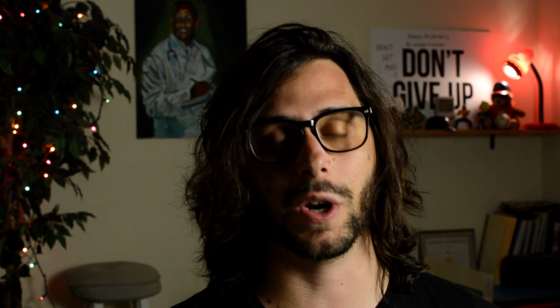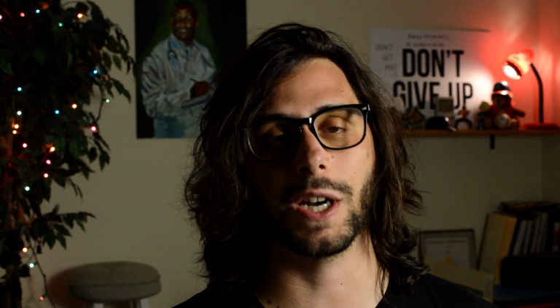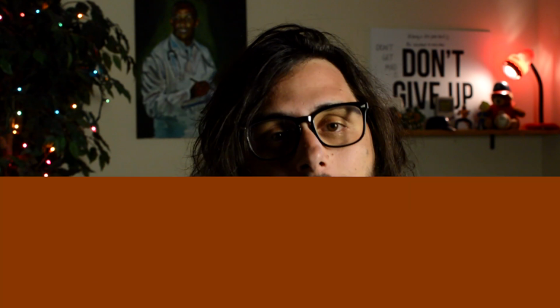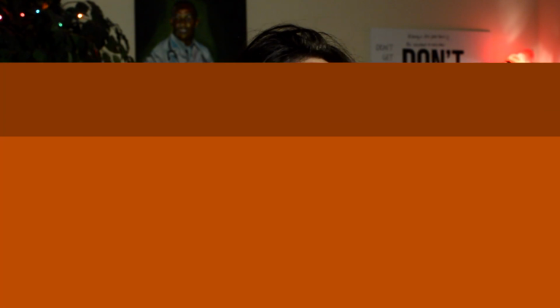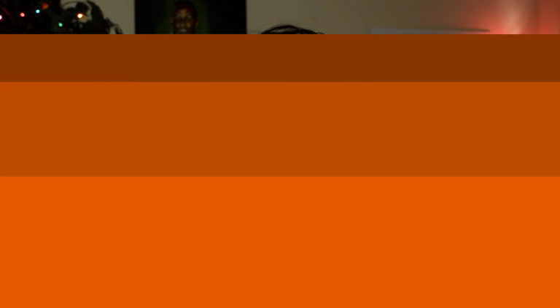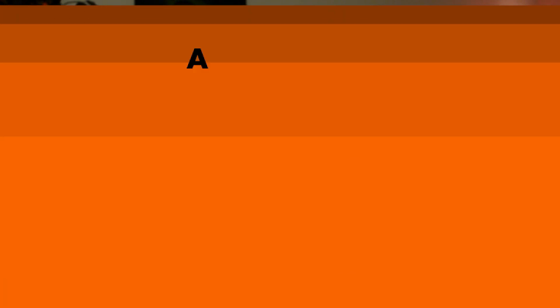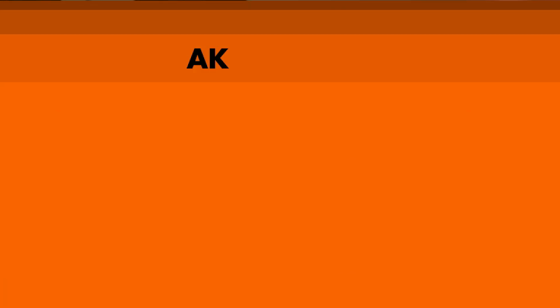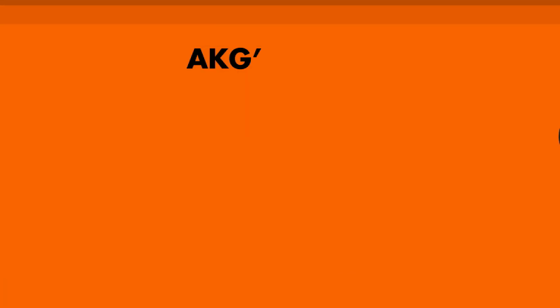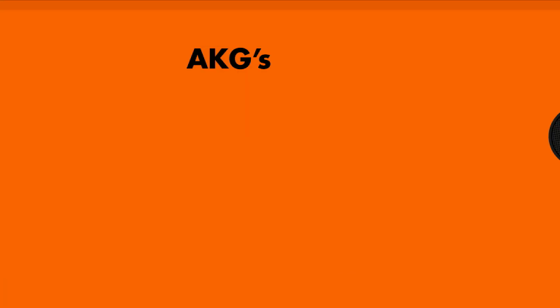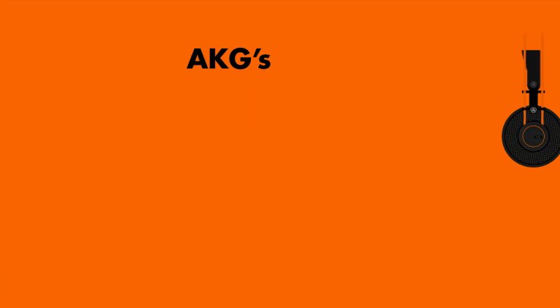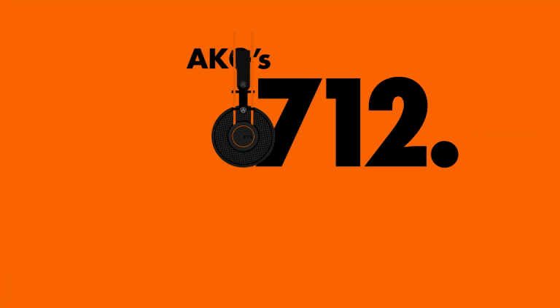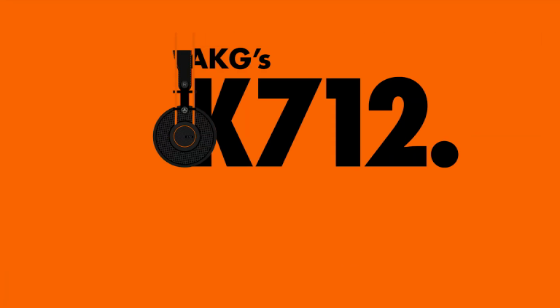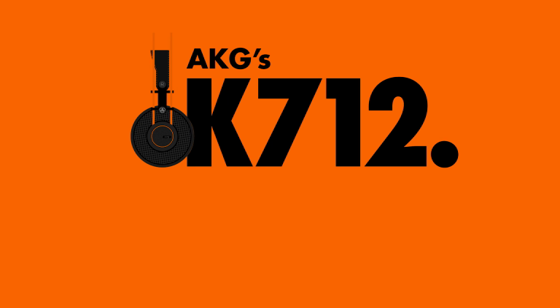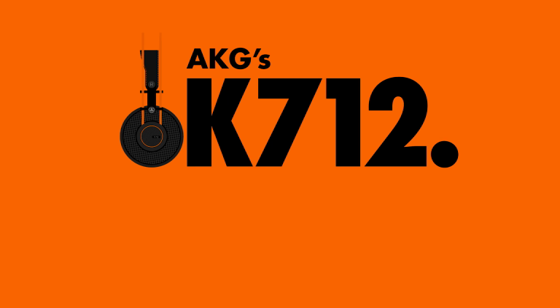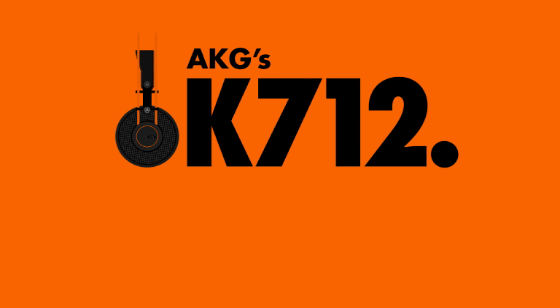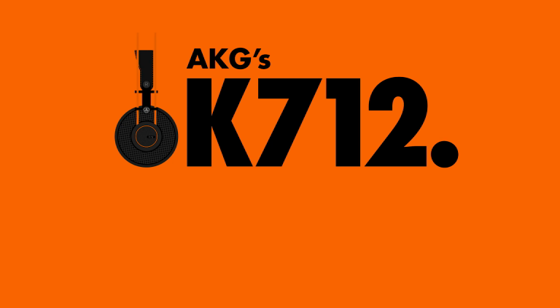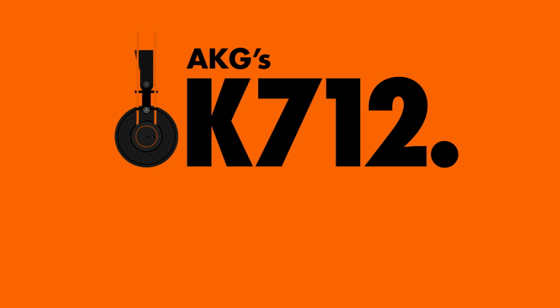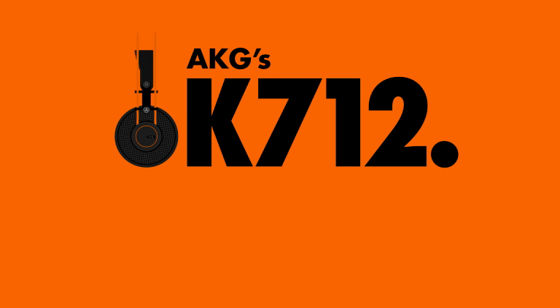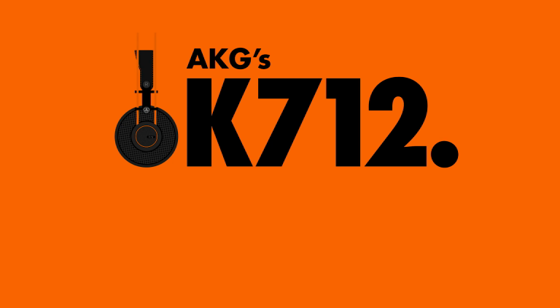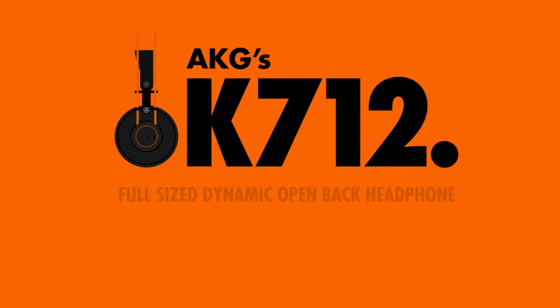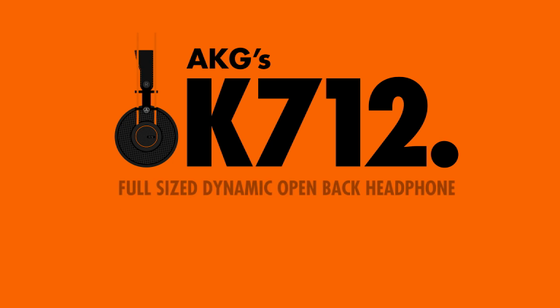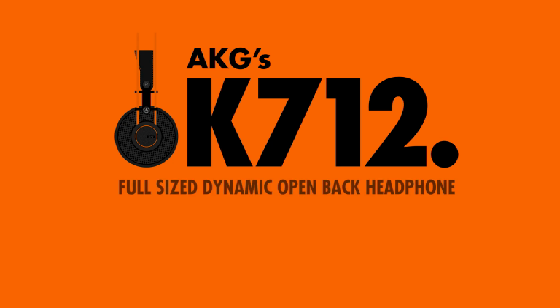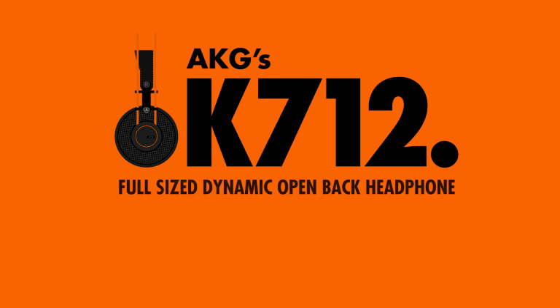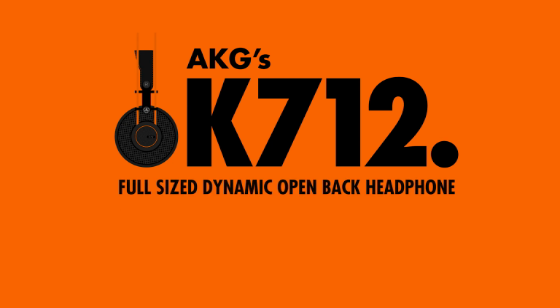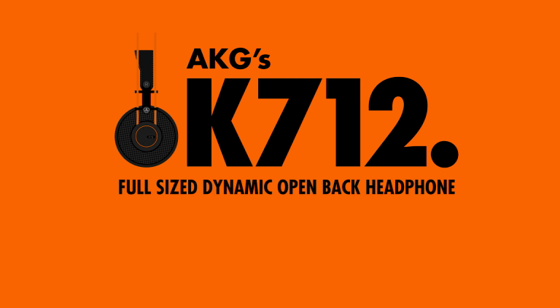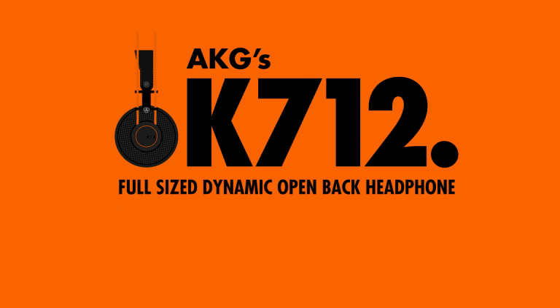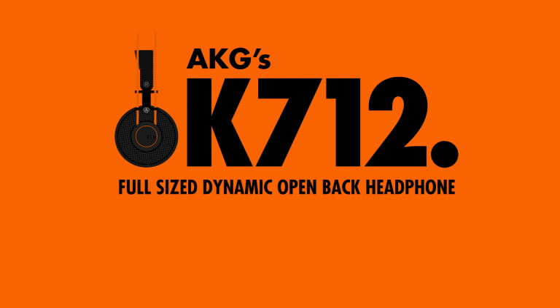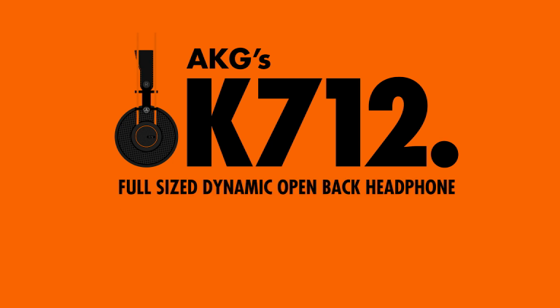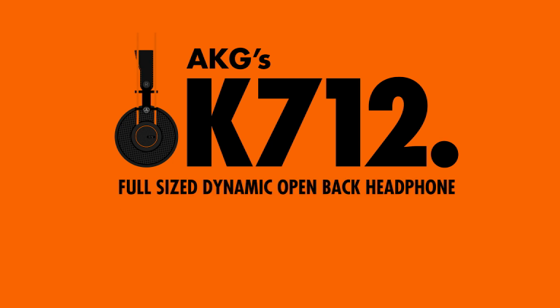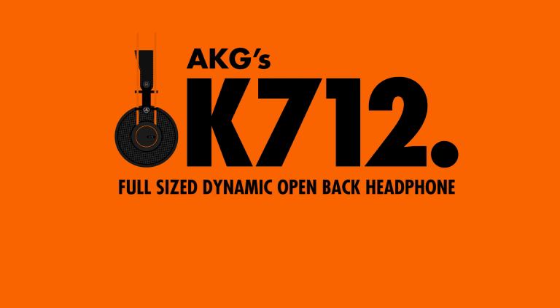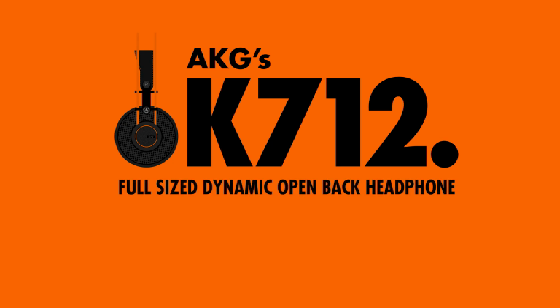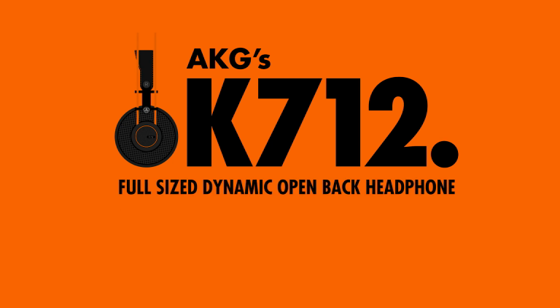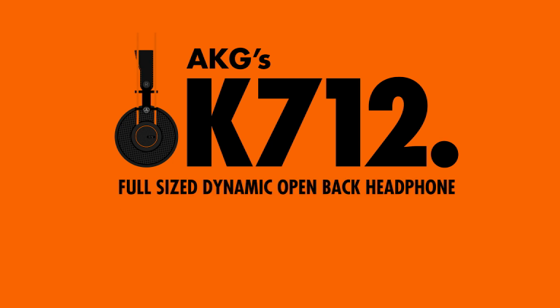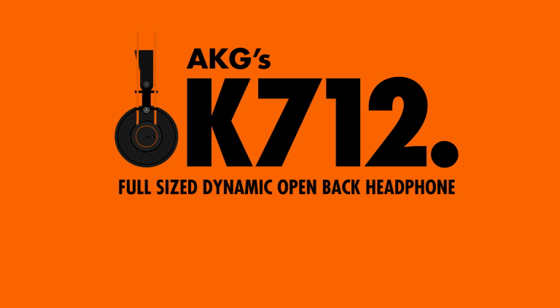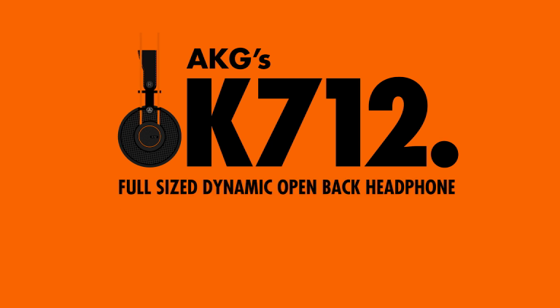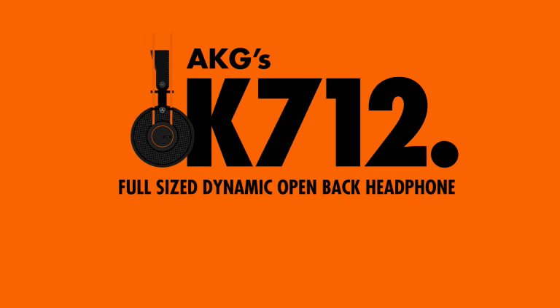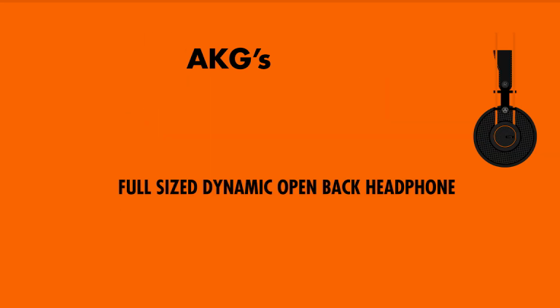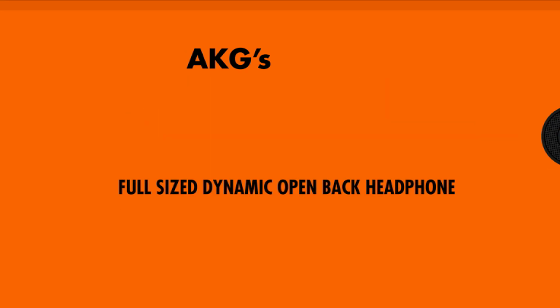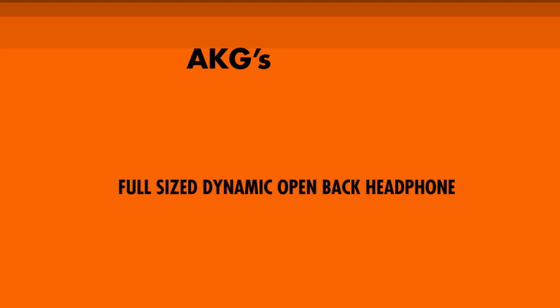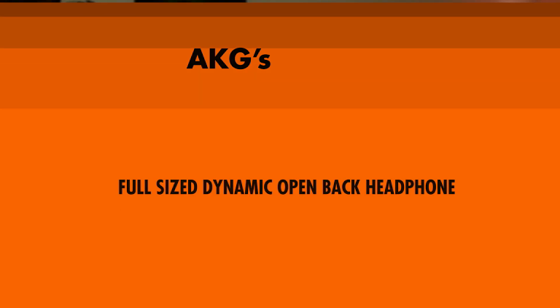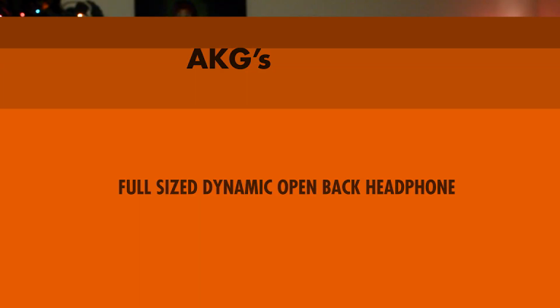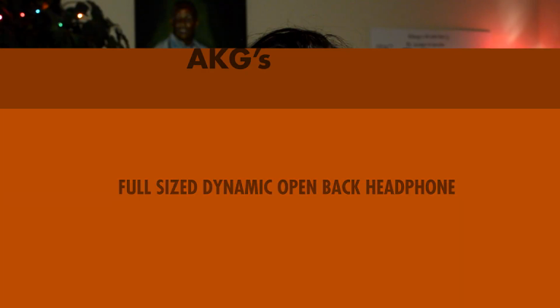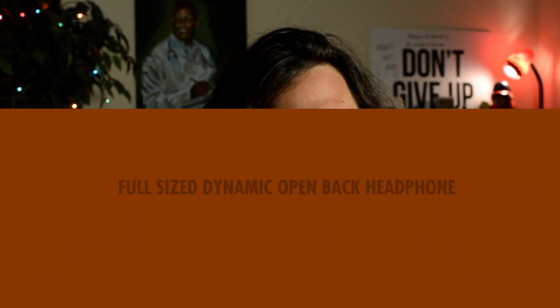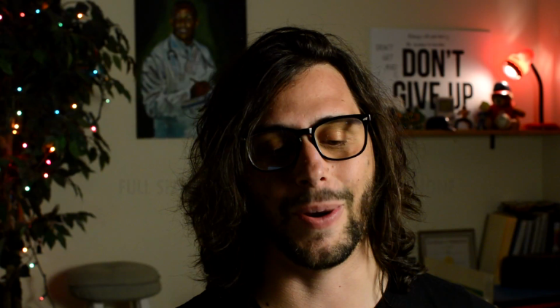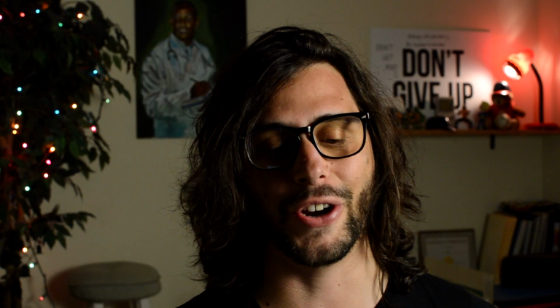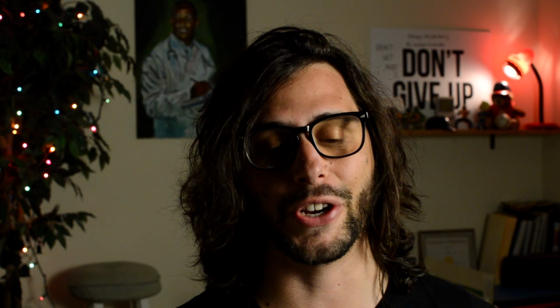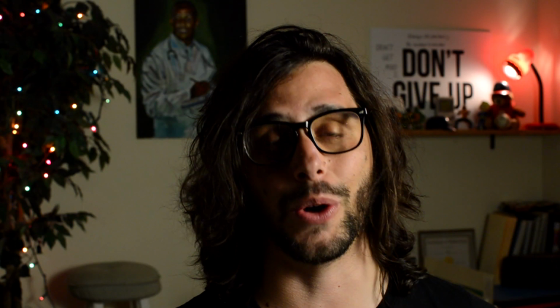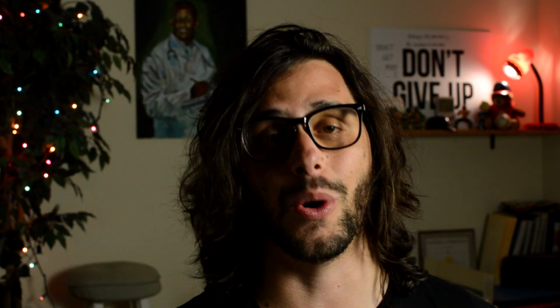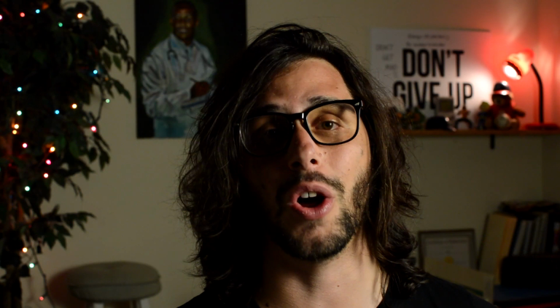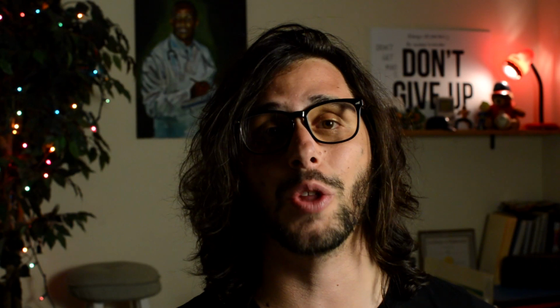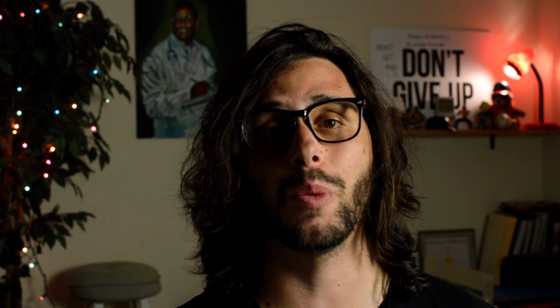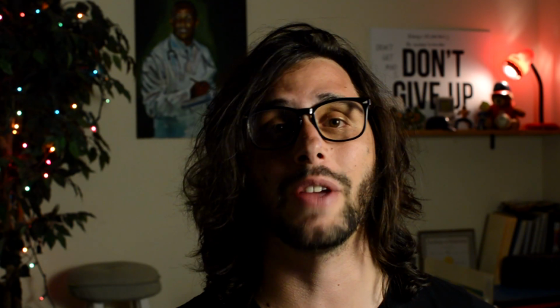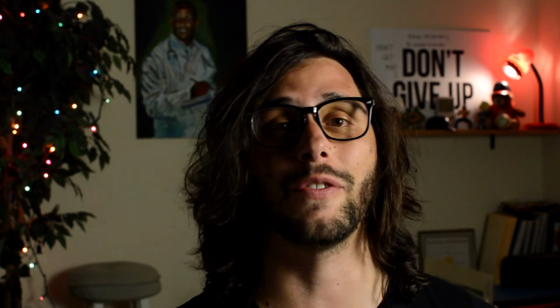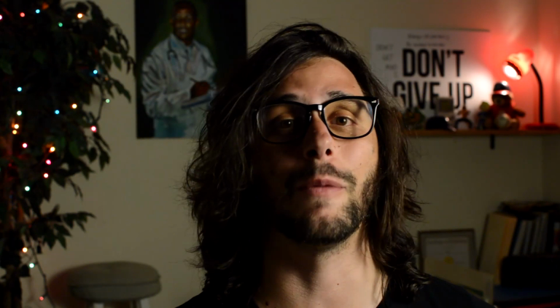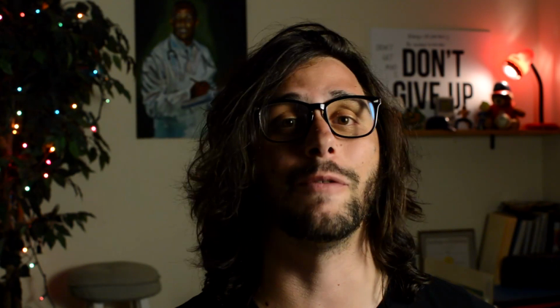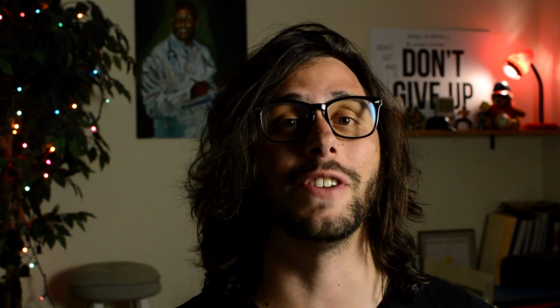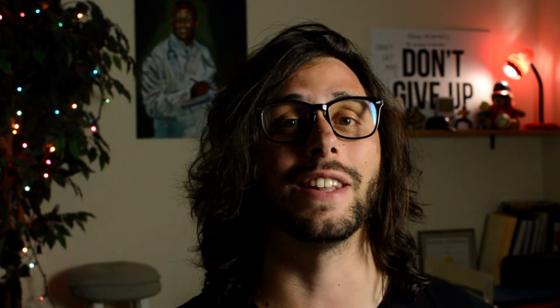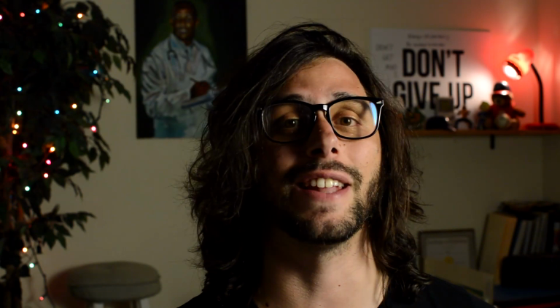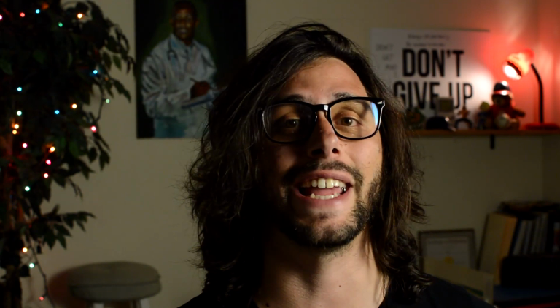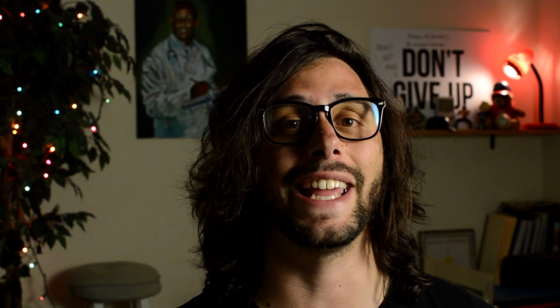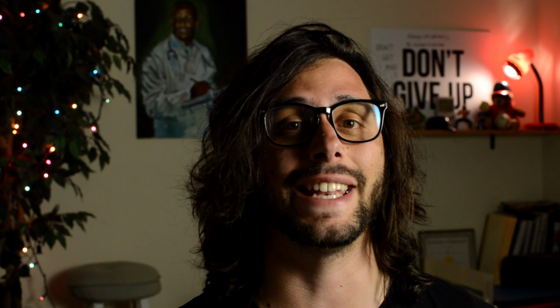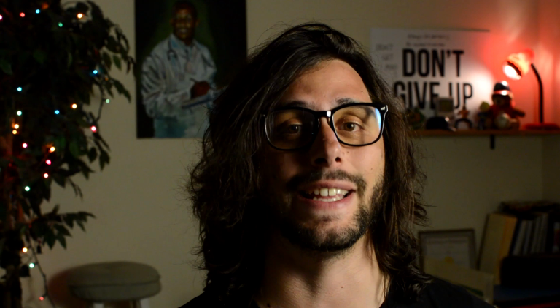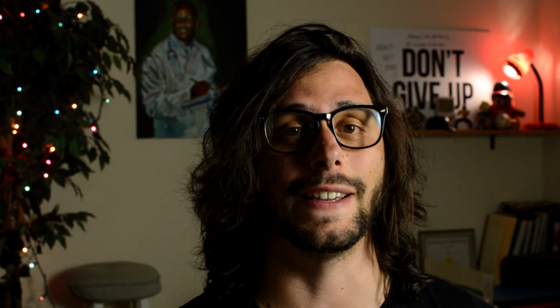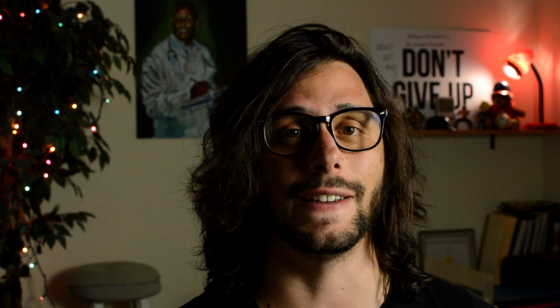We're going to talk about the K712. So let's get right into build. Shout out to Marco all the way from Finland for sending these.